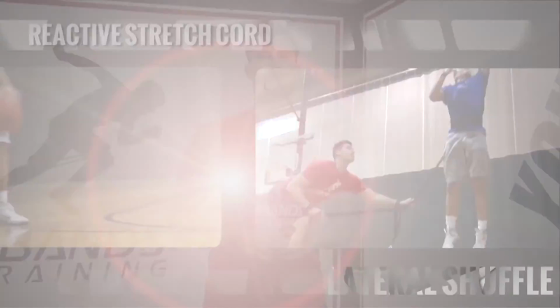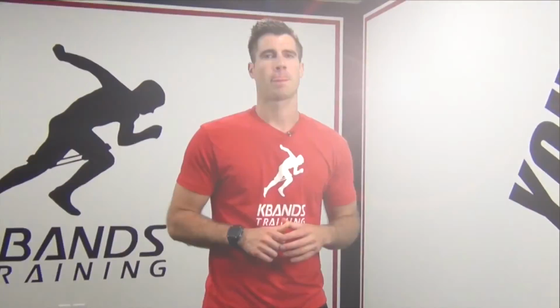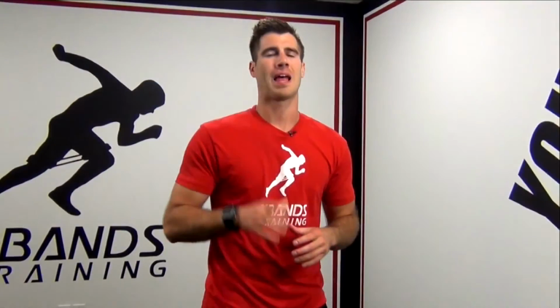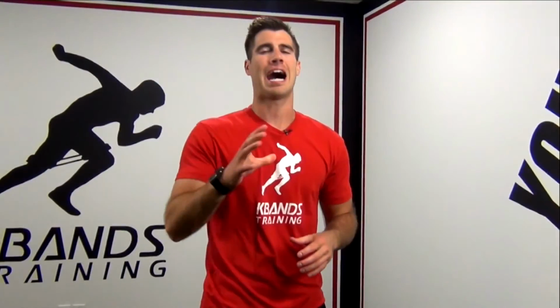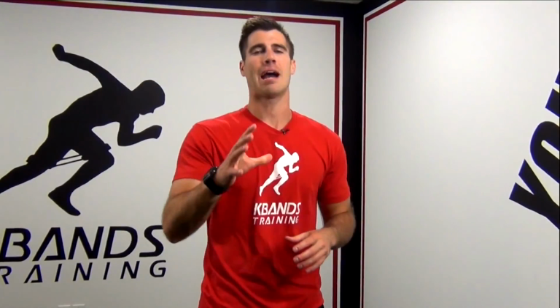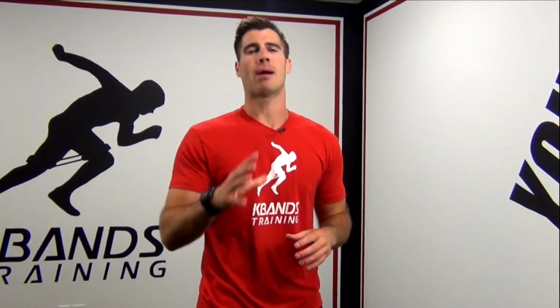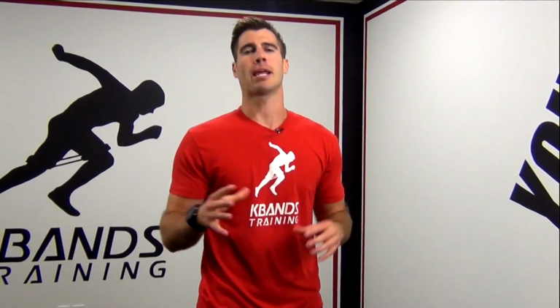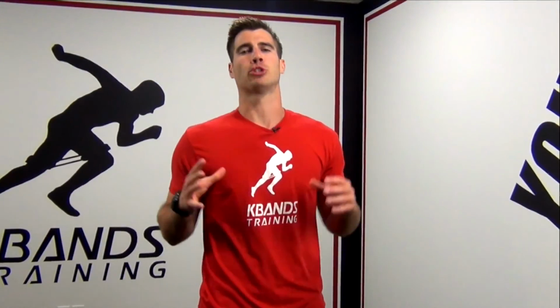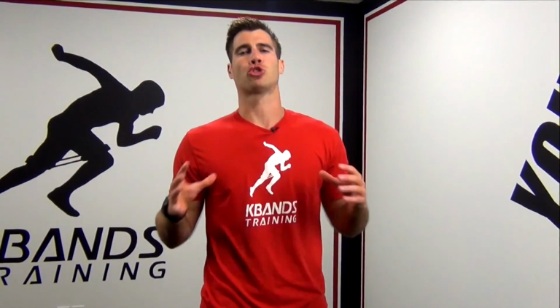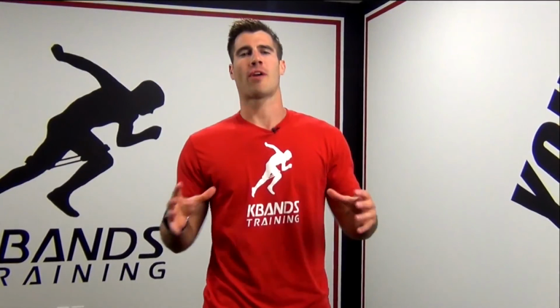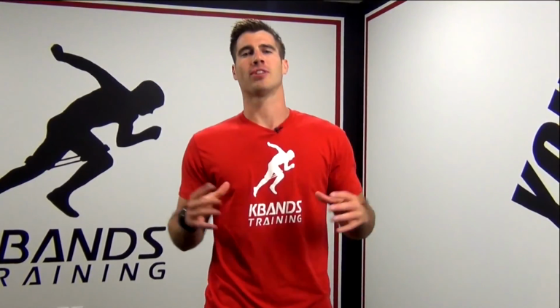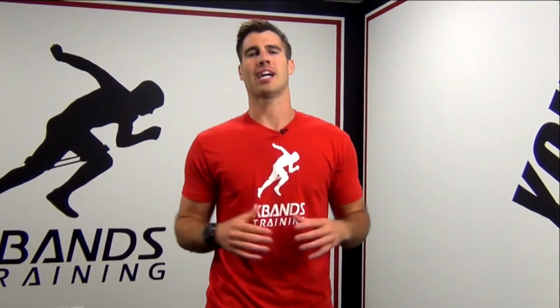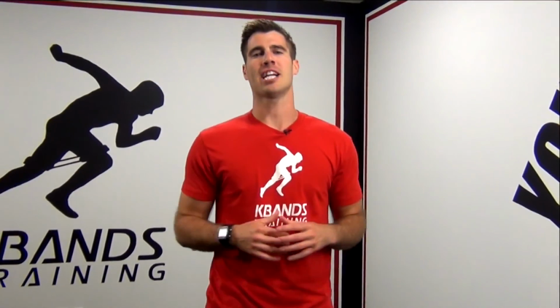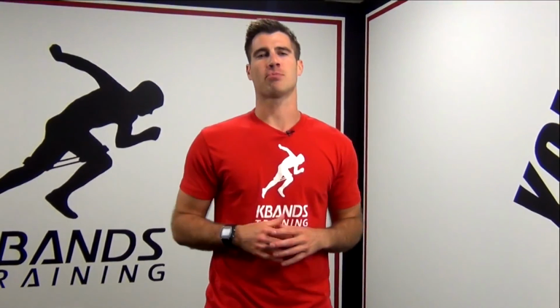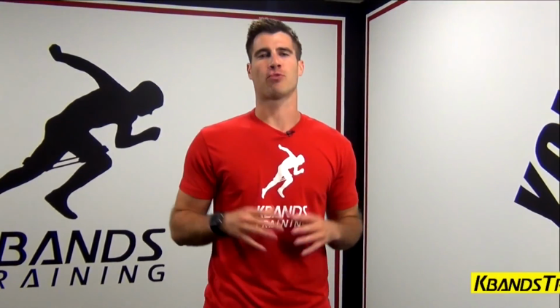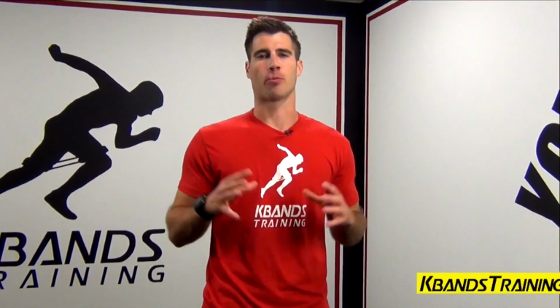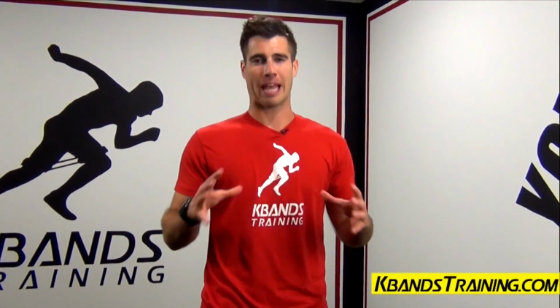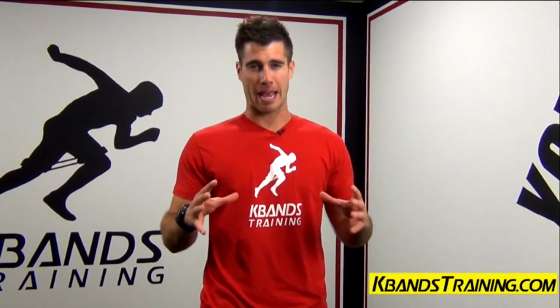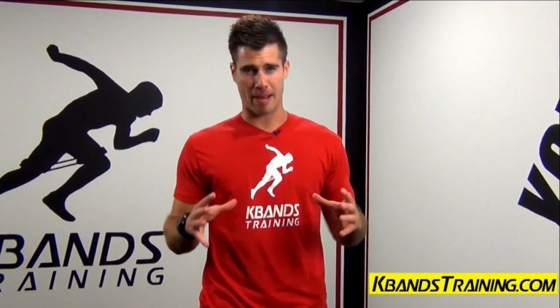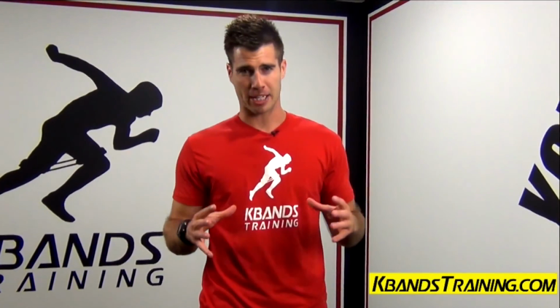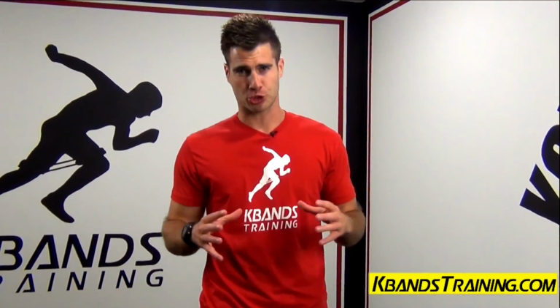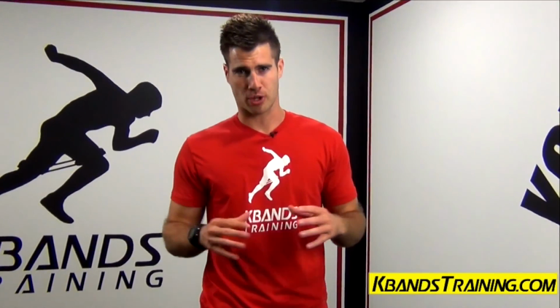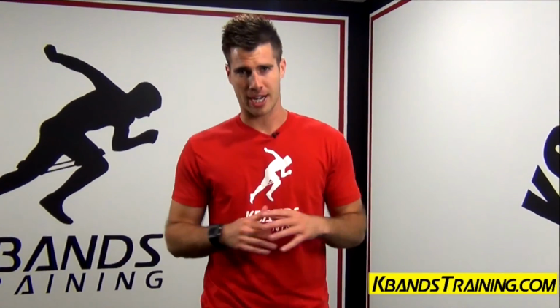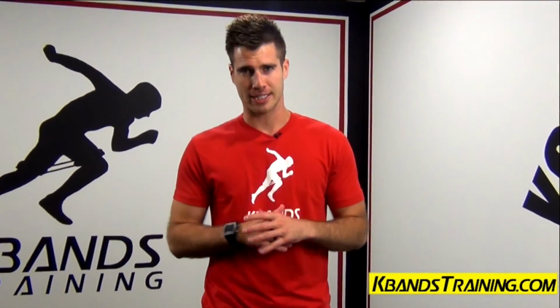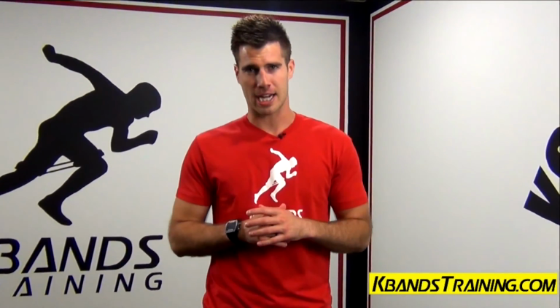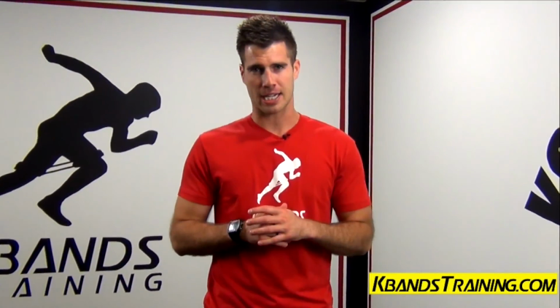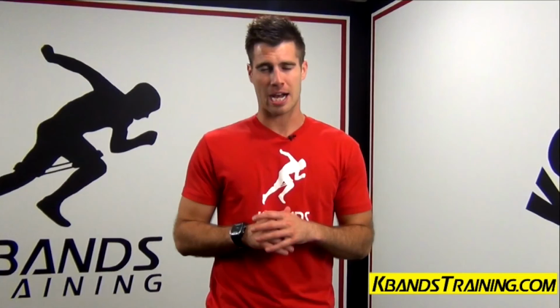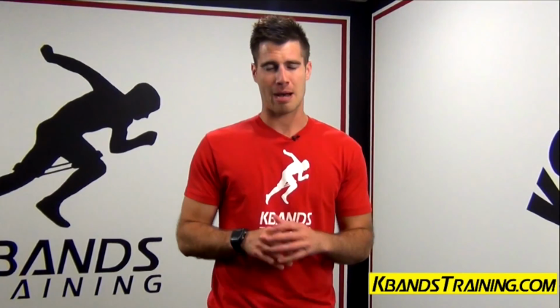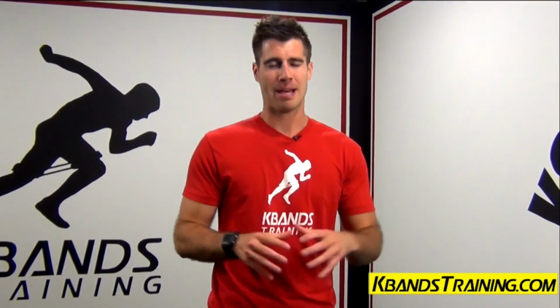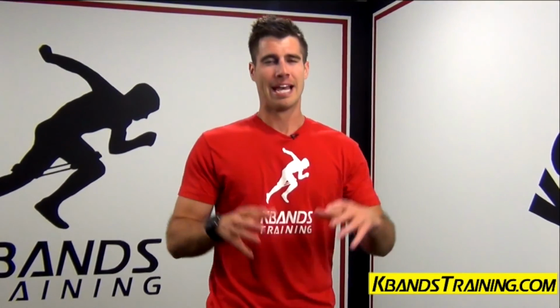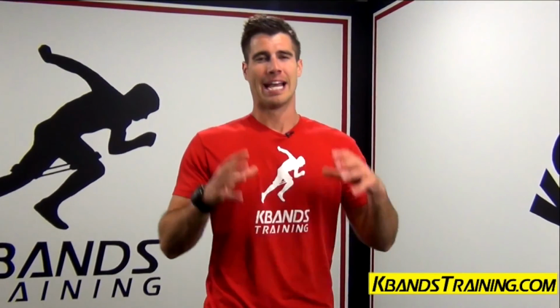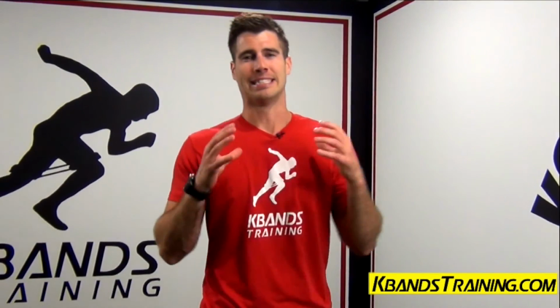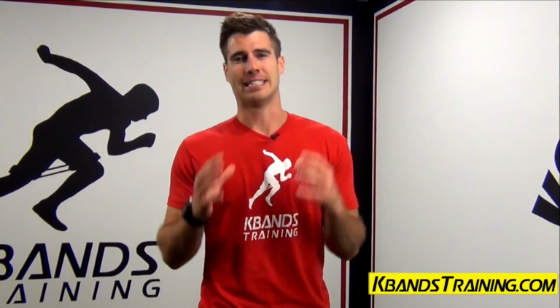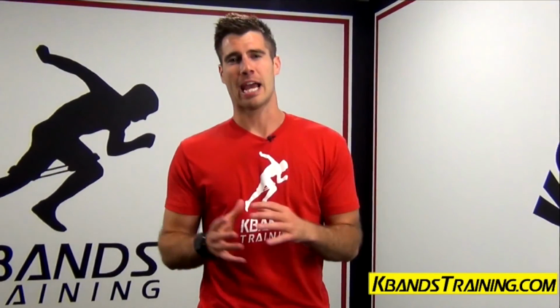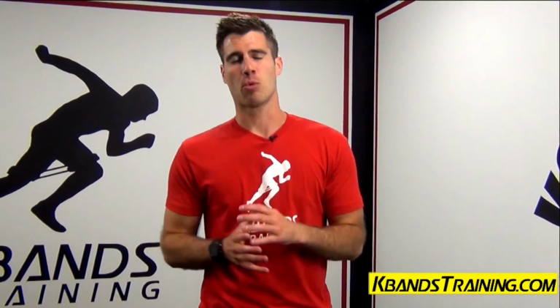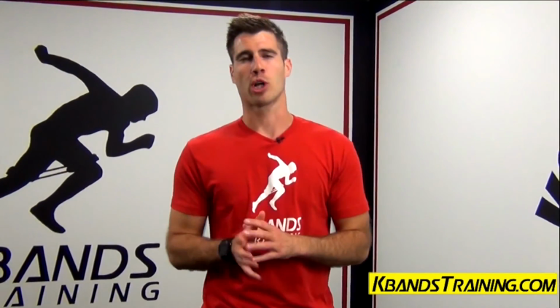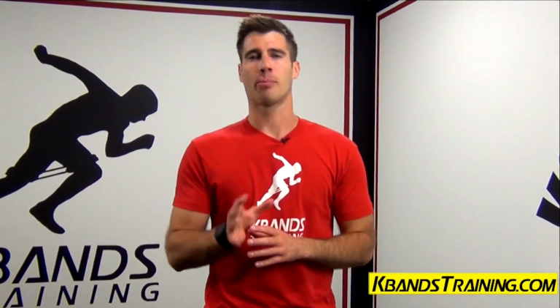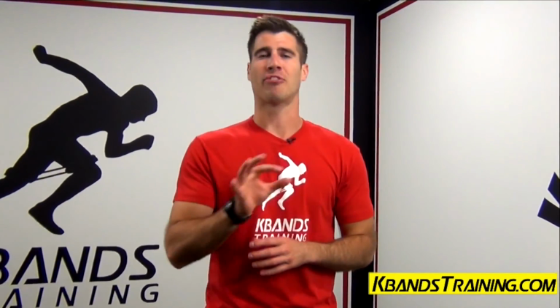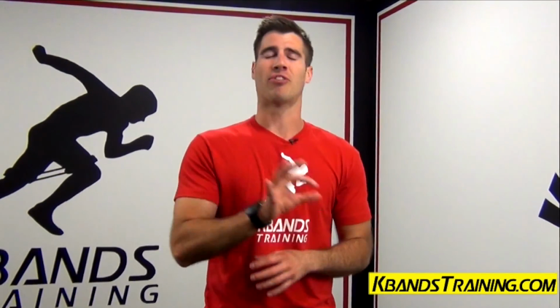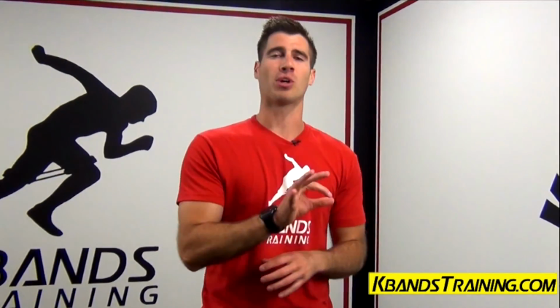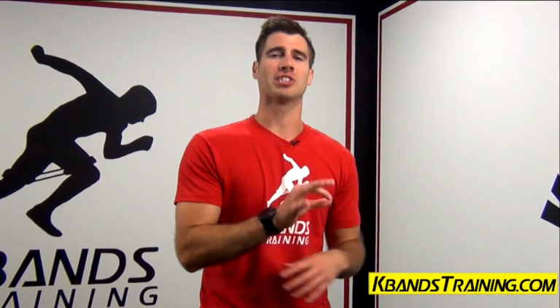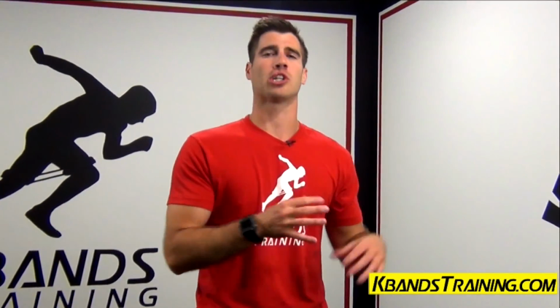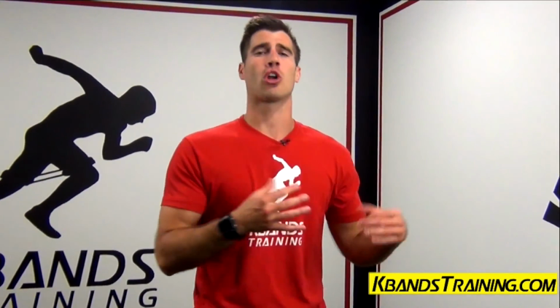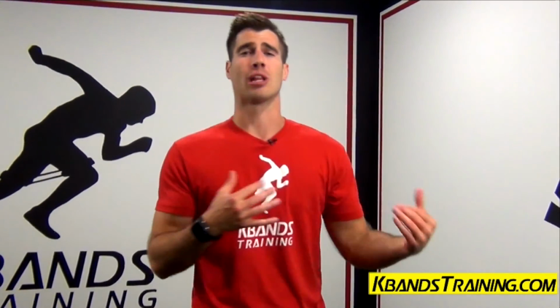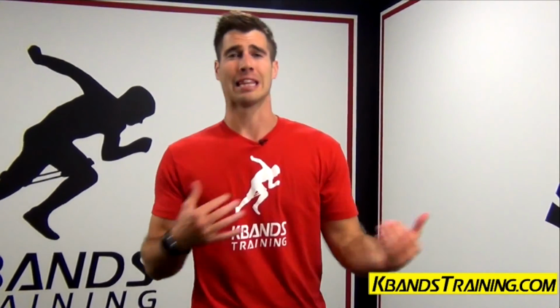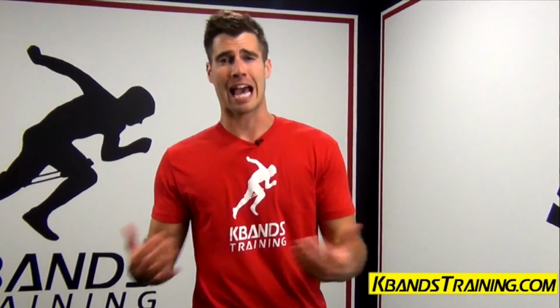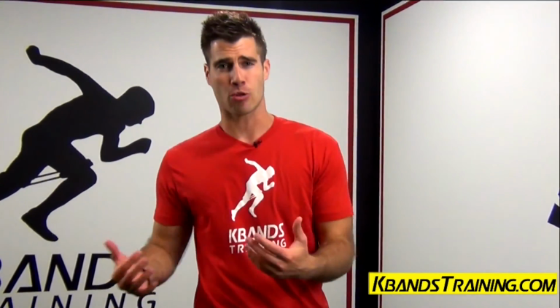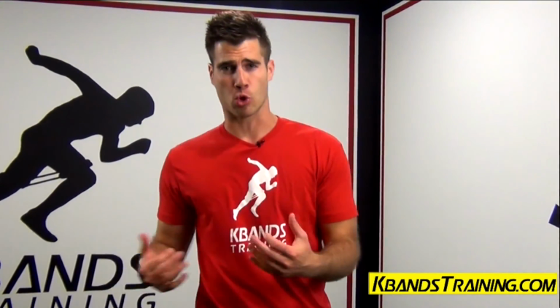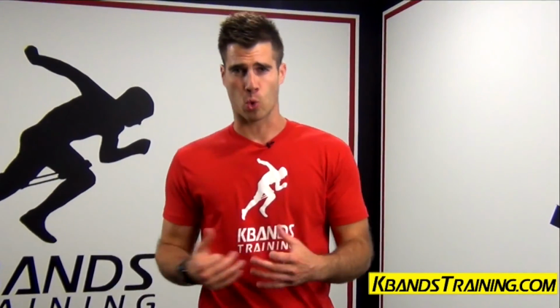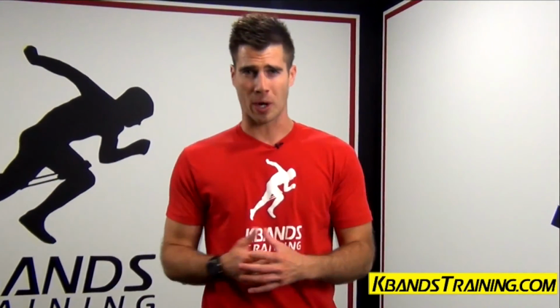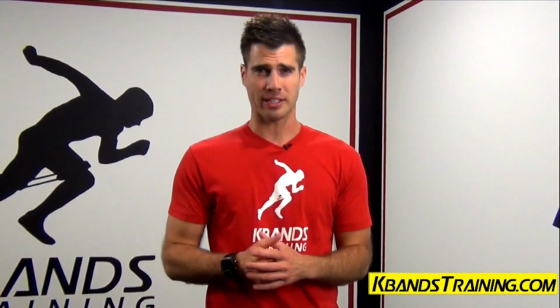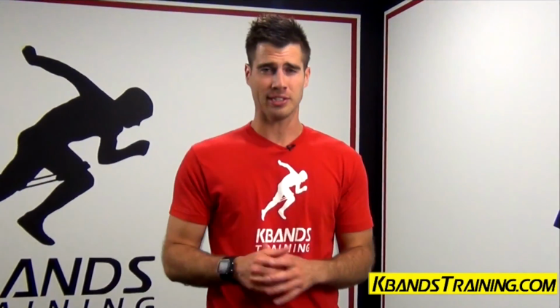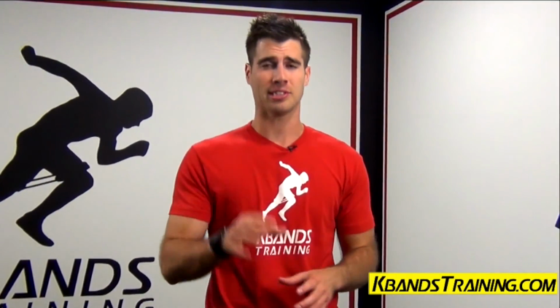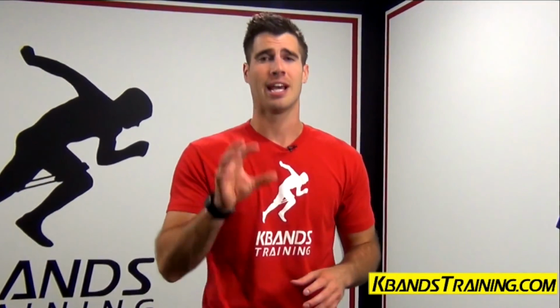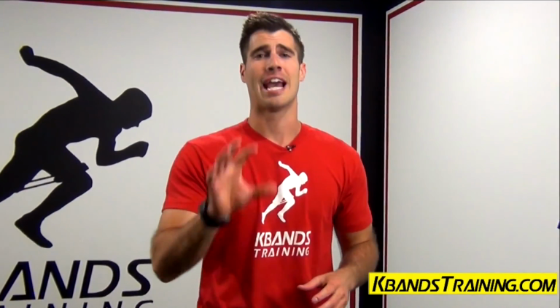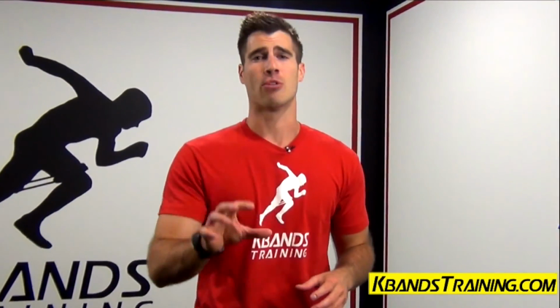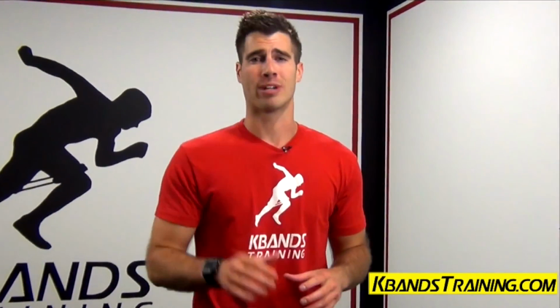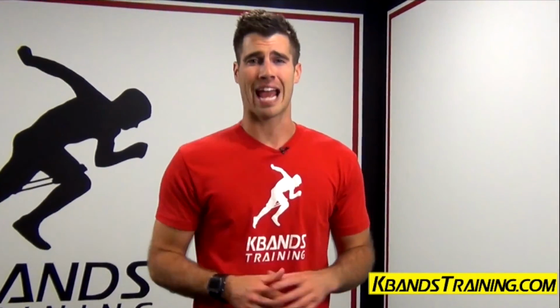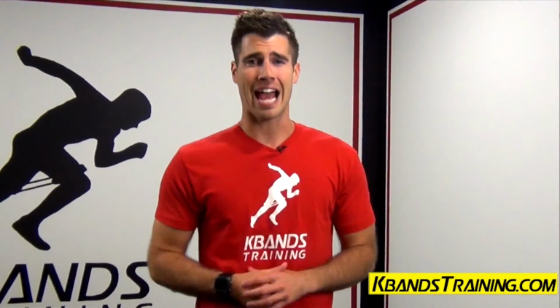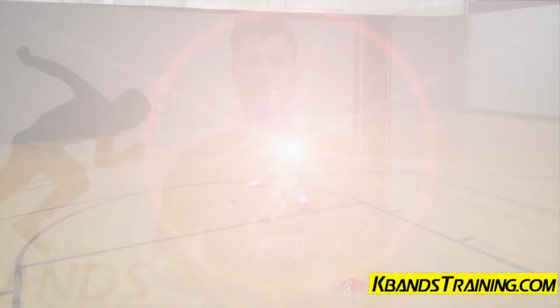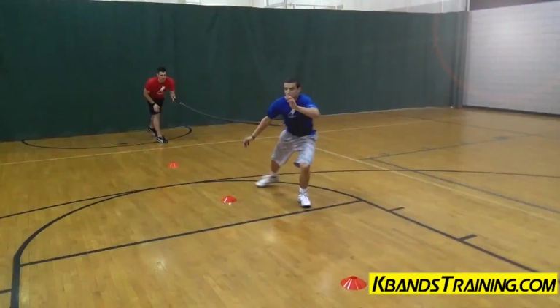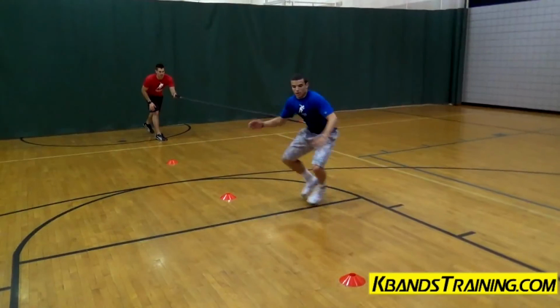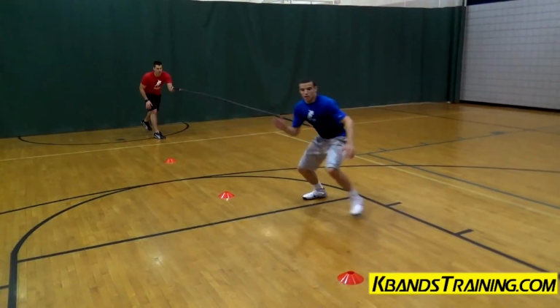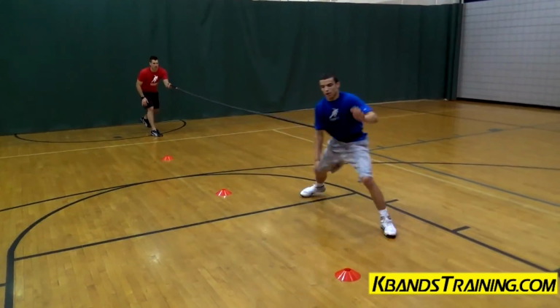Hi, my name is Trevor Tyson from paybandstraining.com, and today we're going to be focusing on our lateral quickness and reaction time.